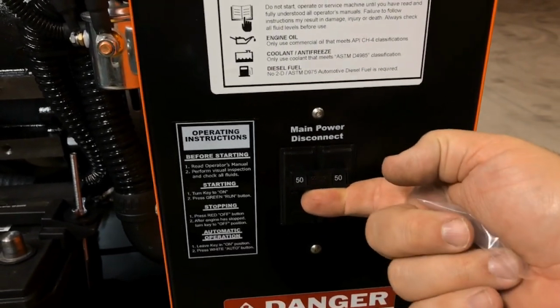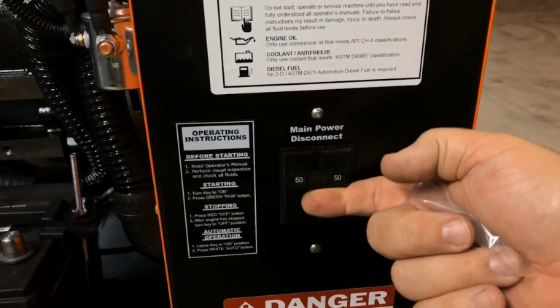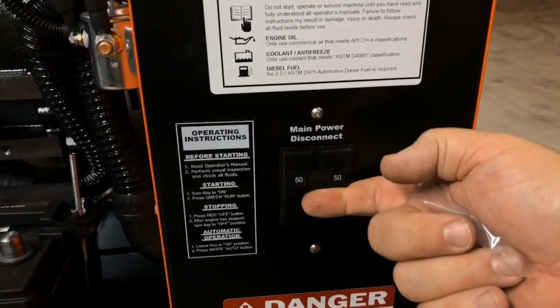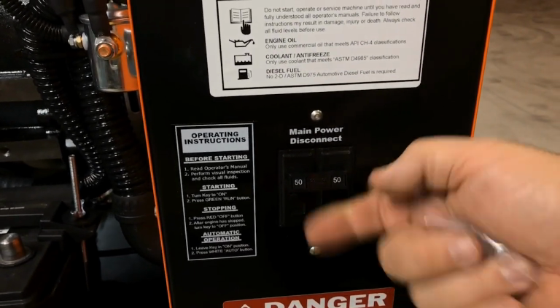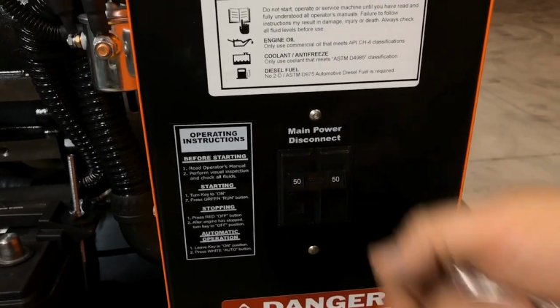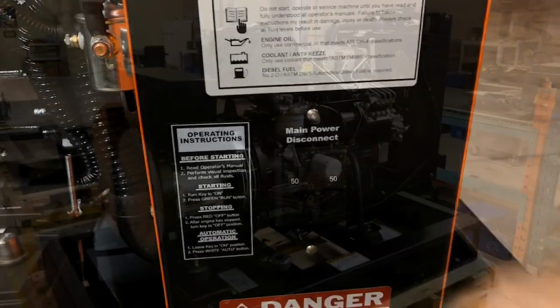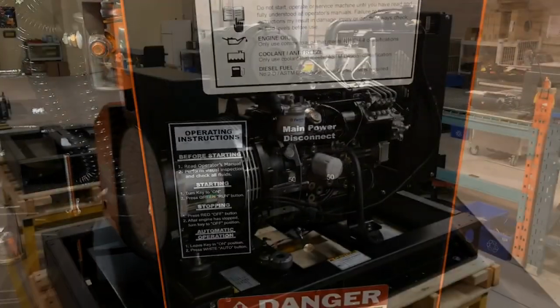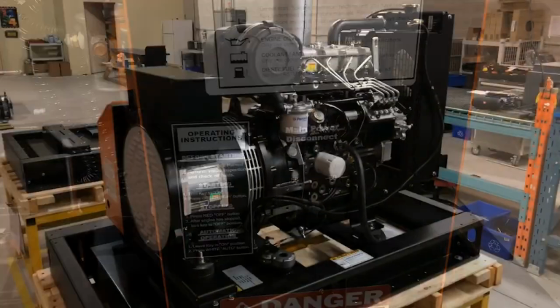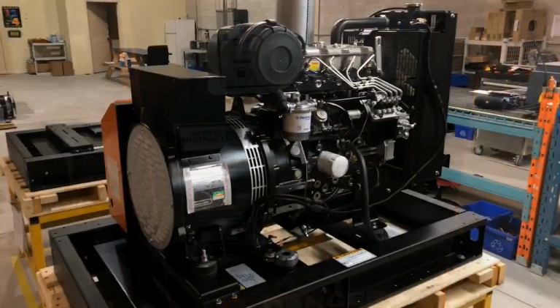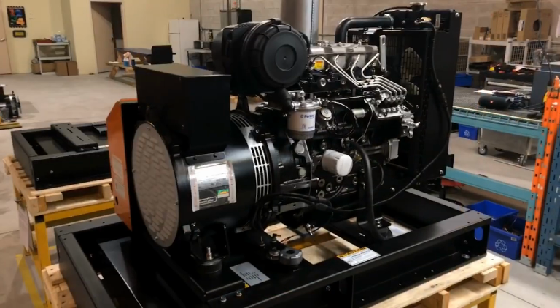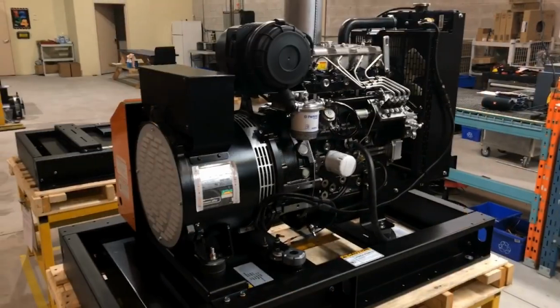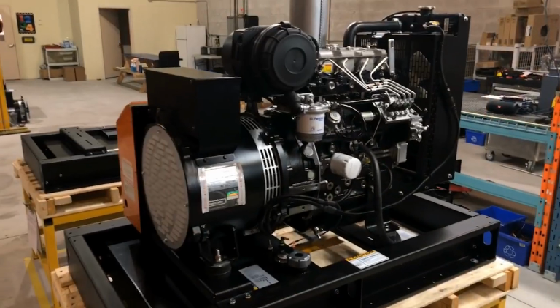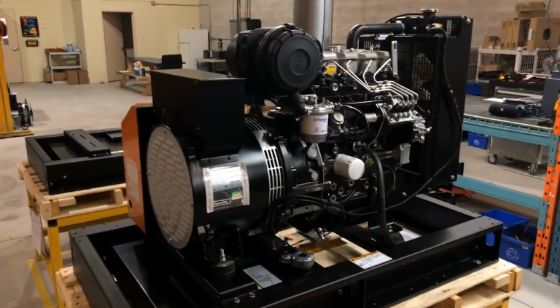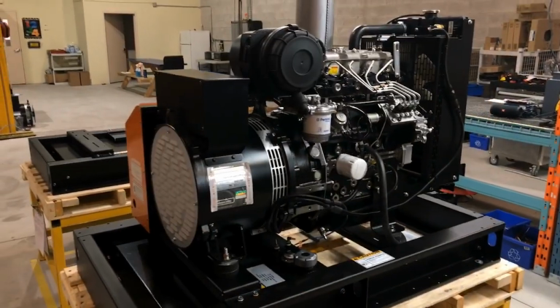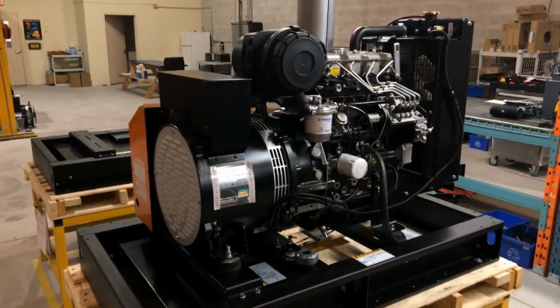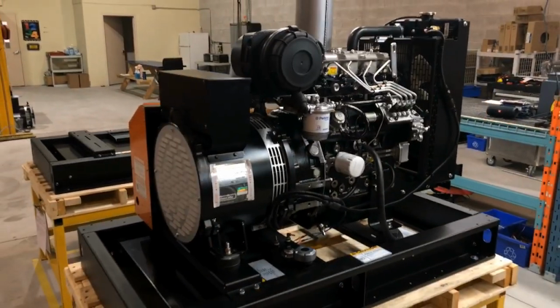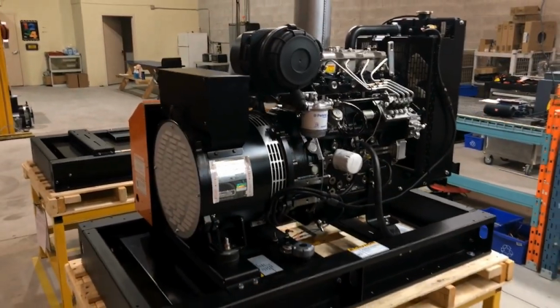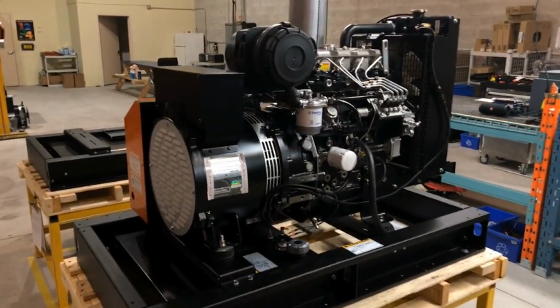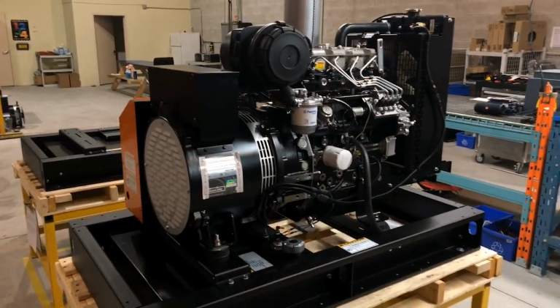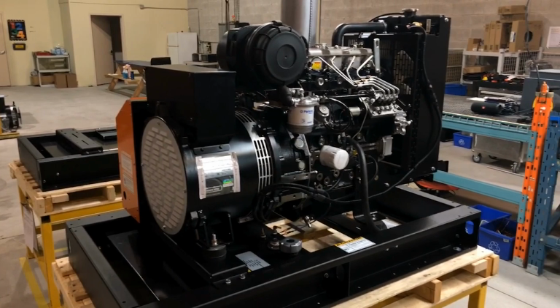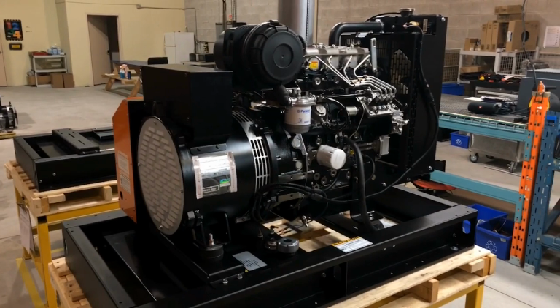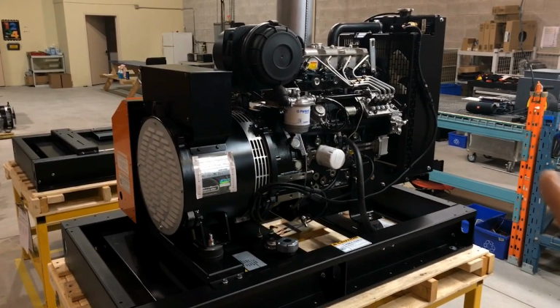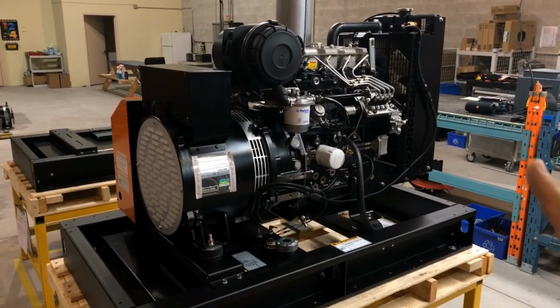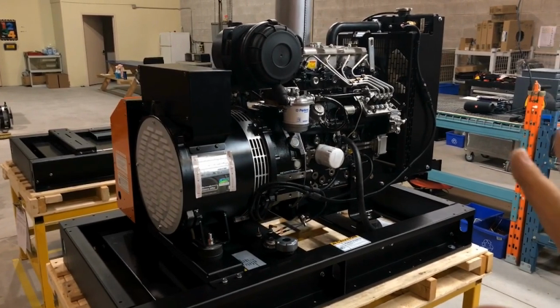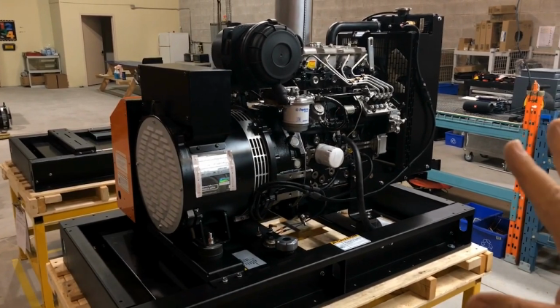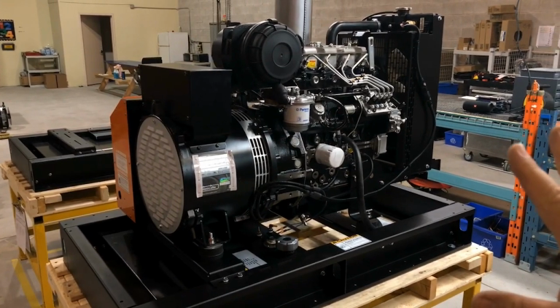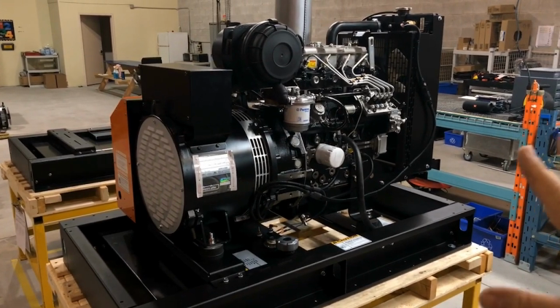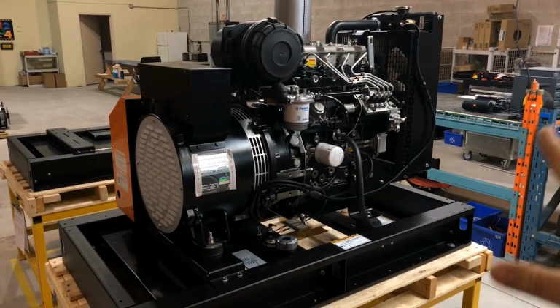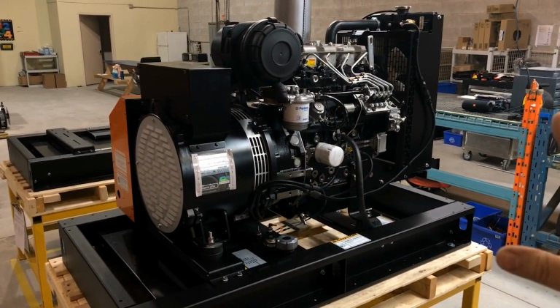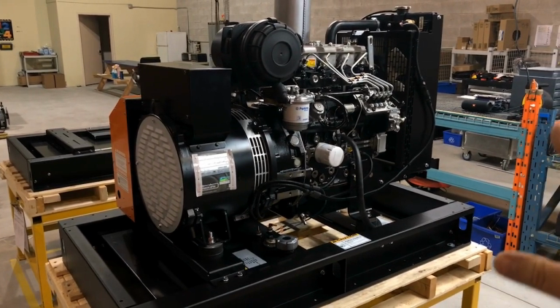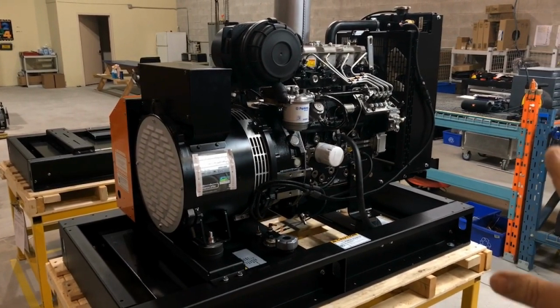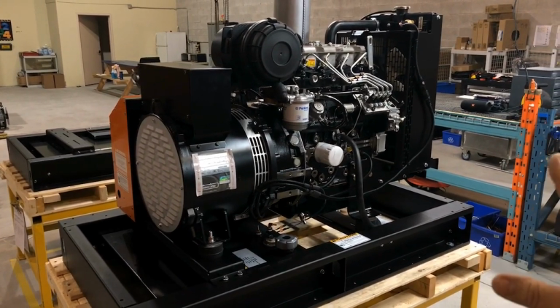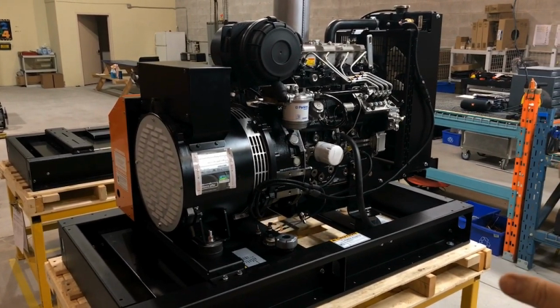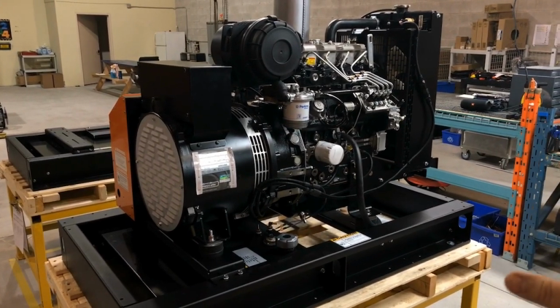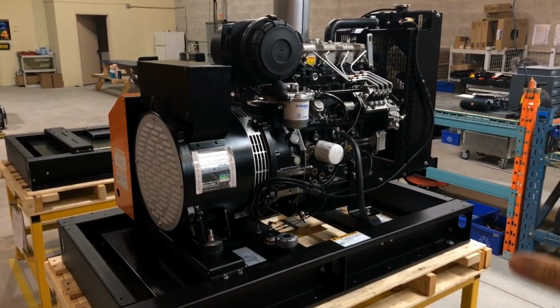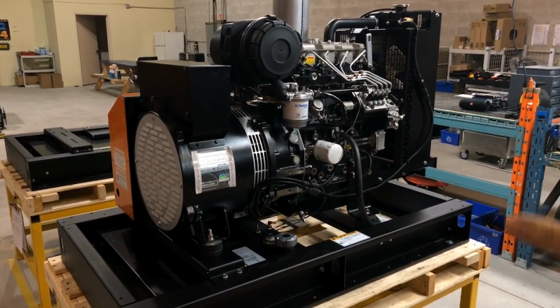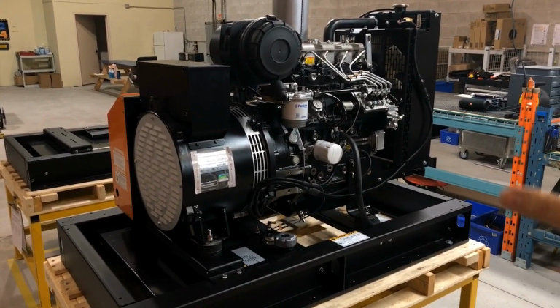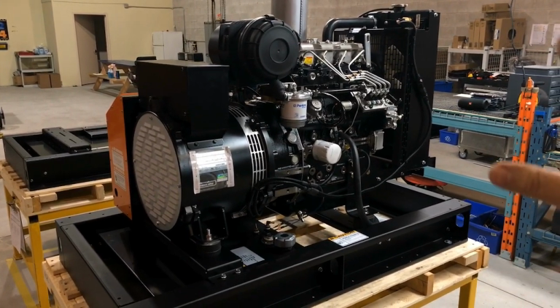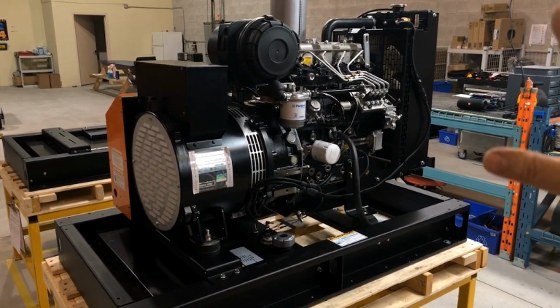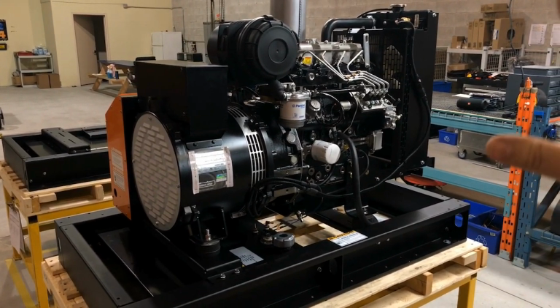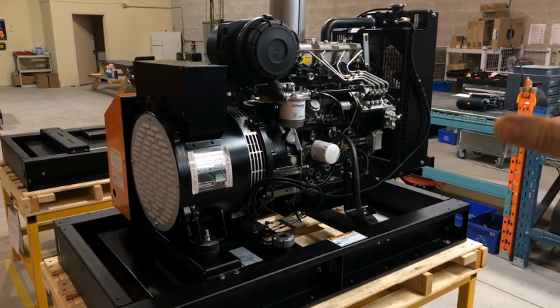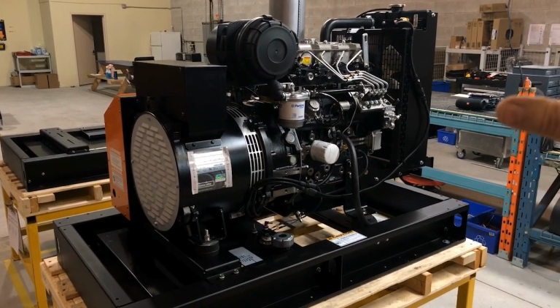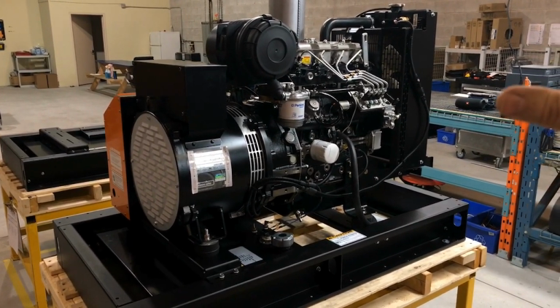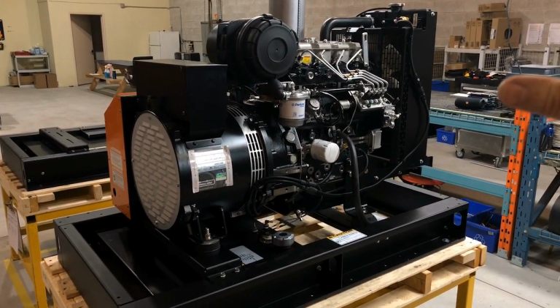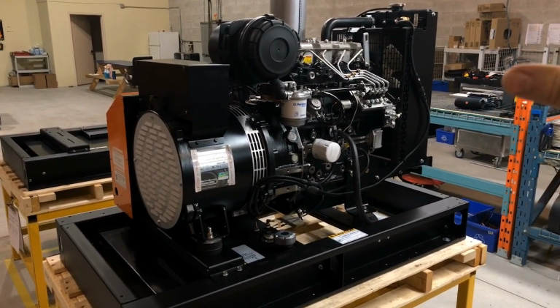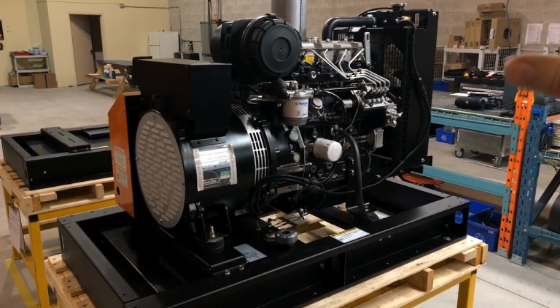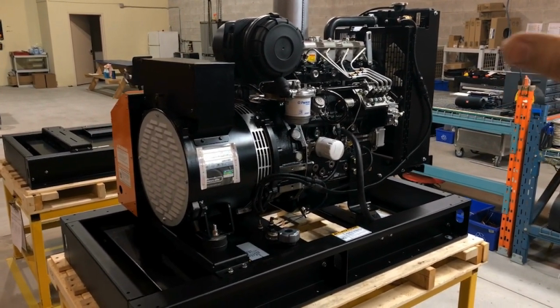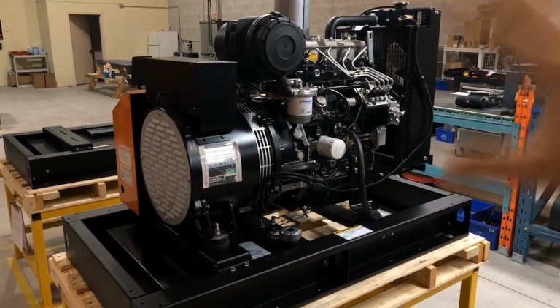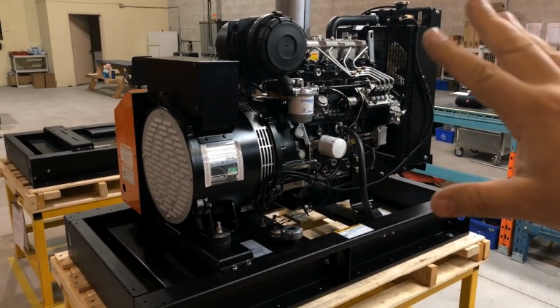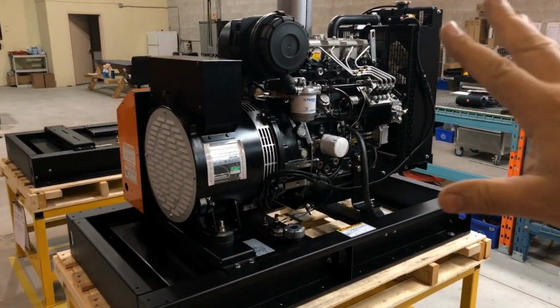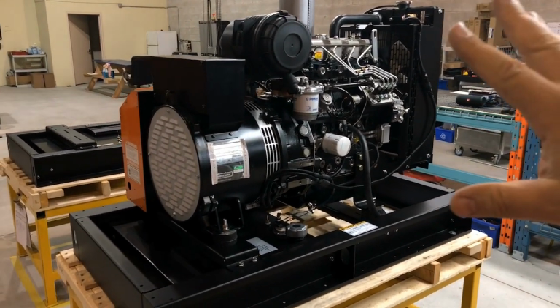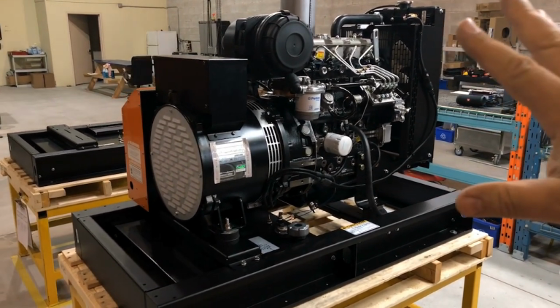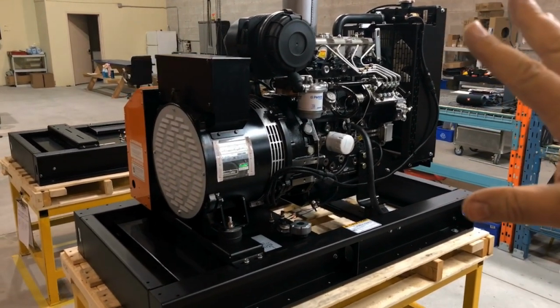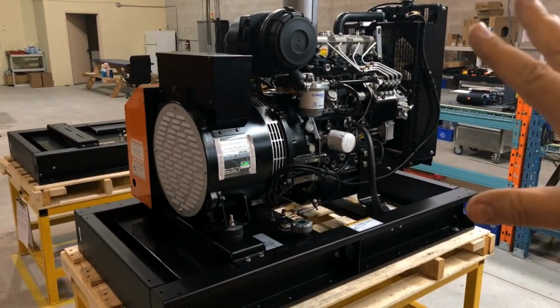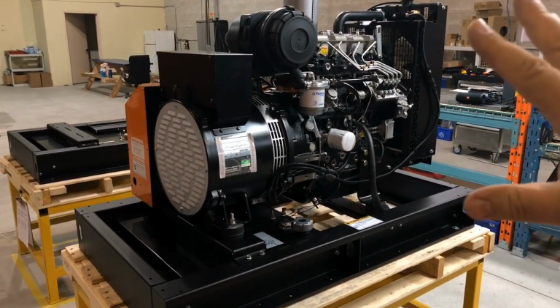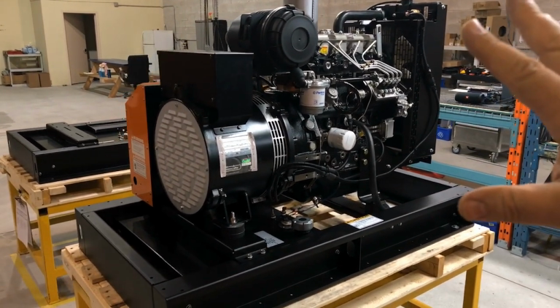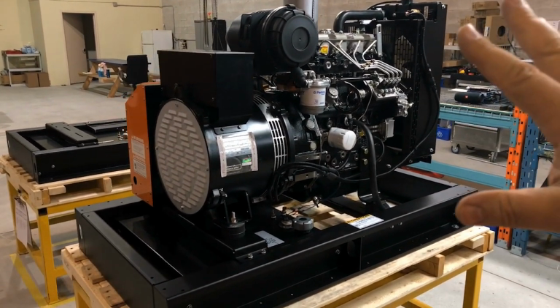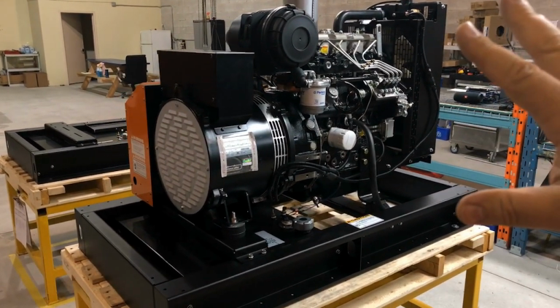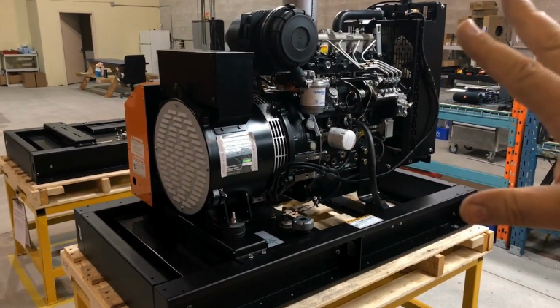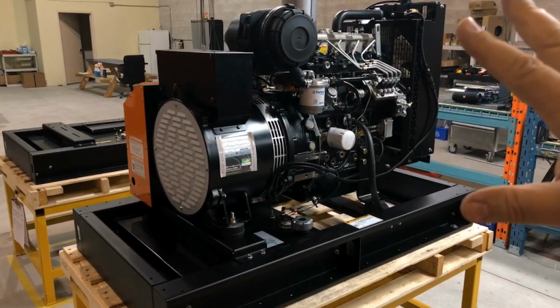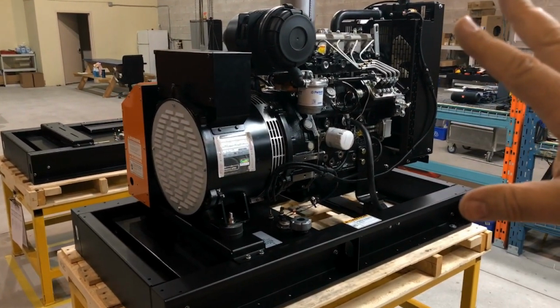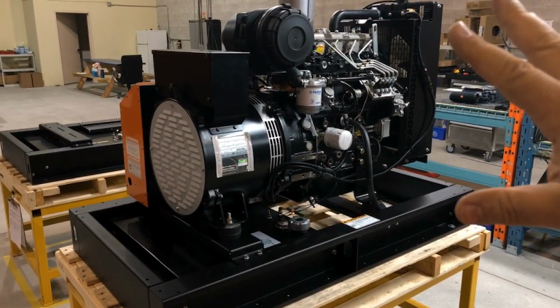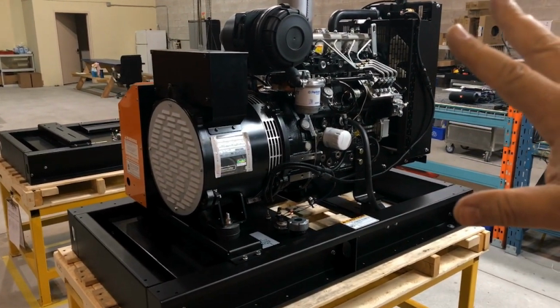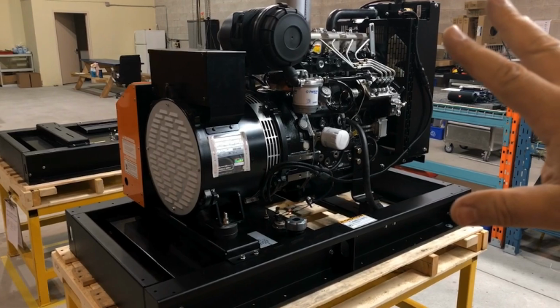You can purchase the generator without an enclosure and it would look pretty much like this. The muffler and the battery are on the other side.